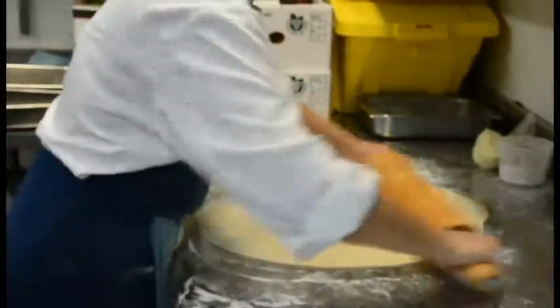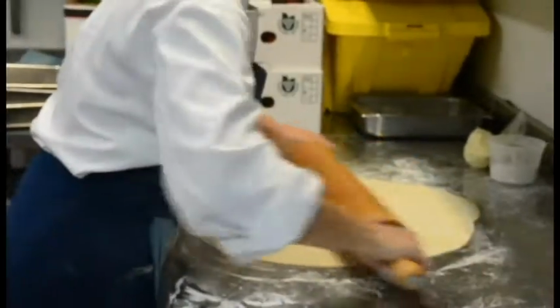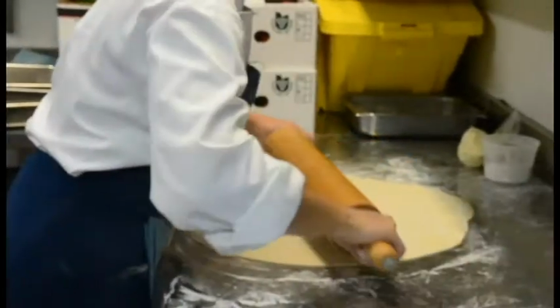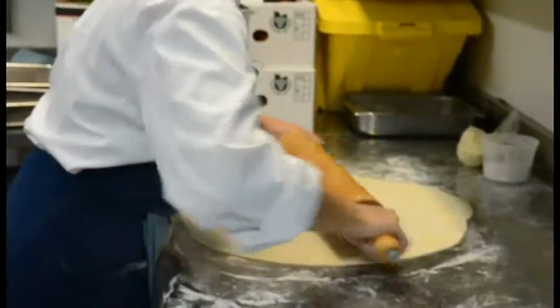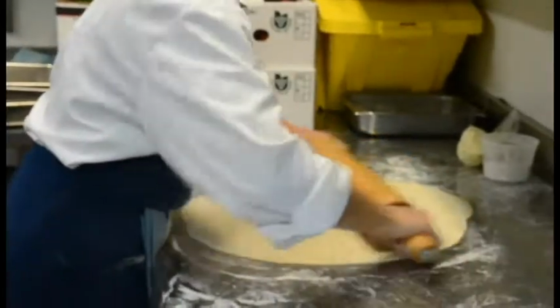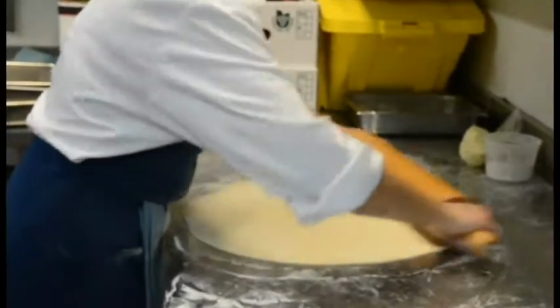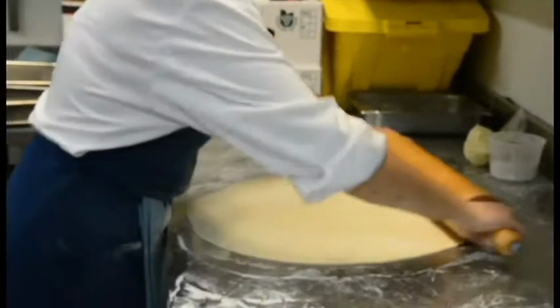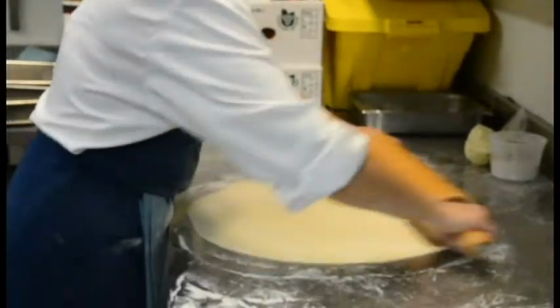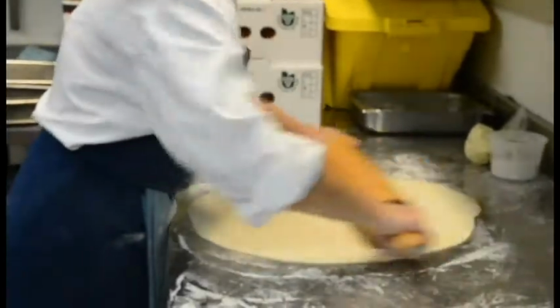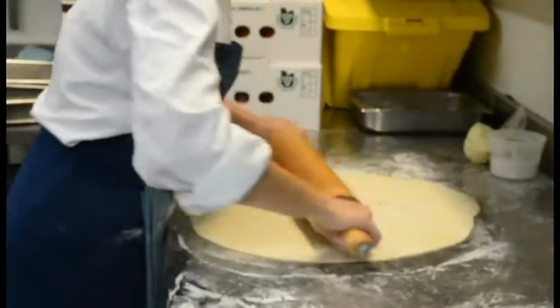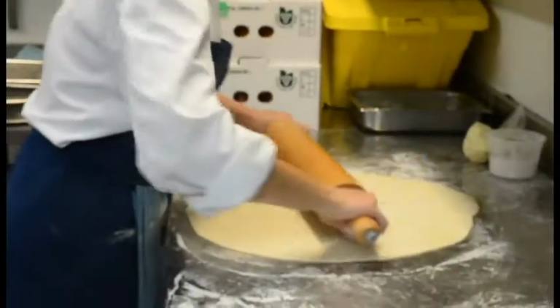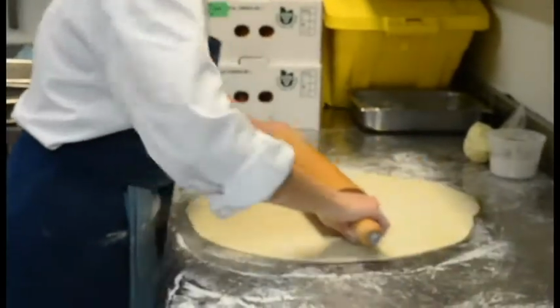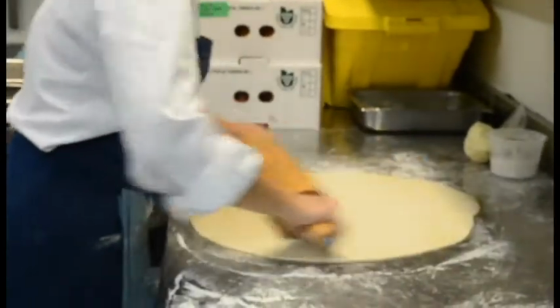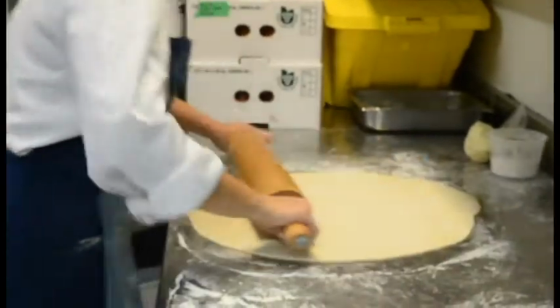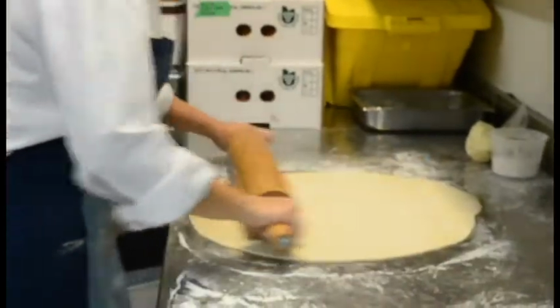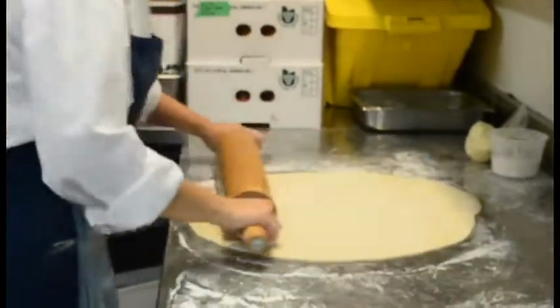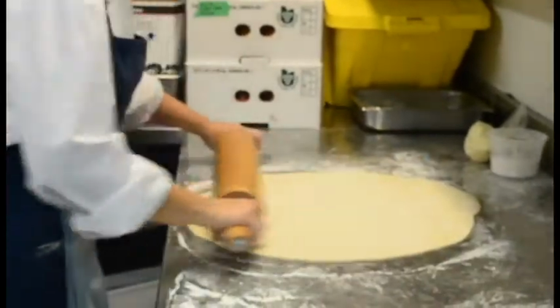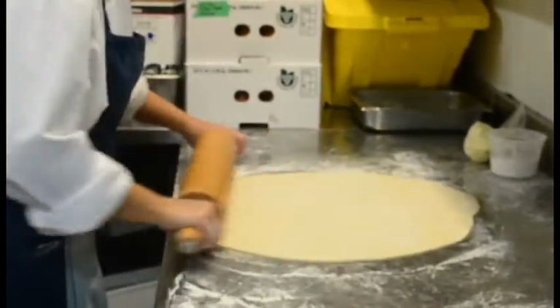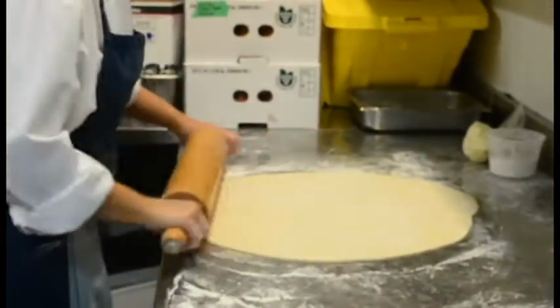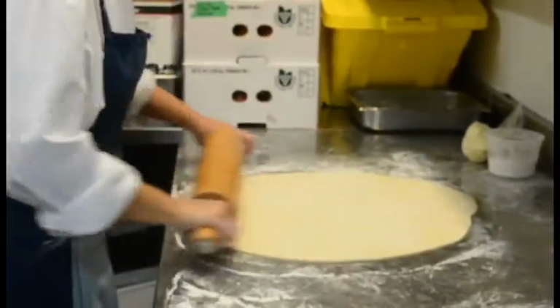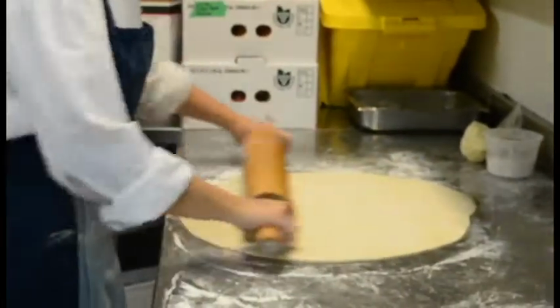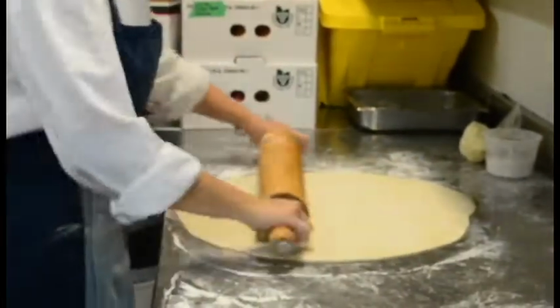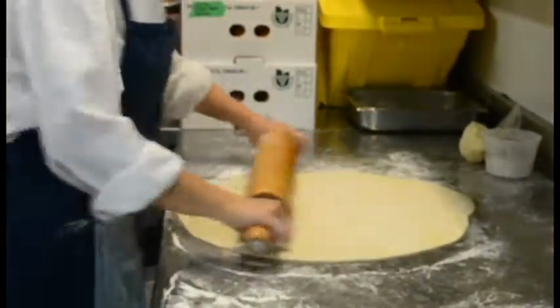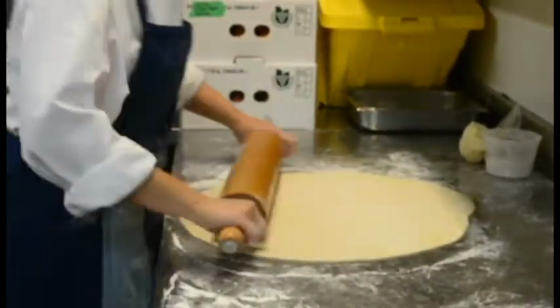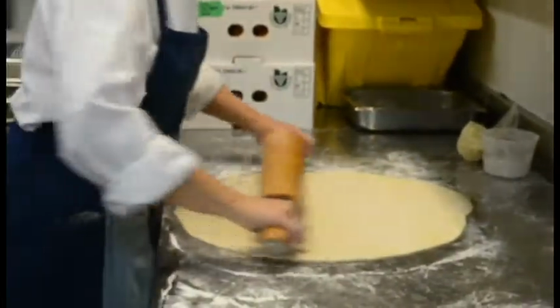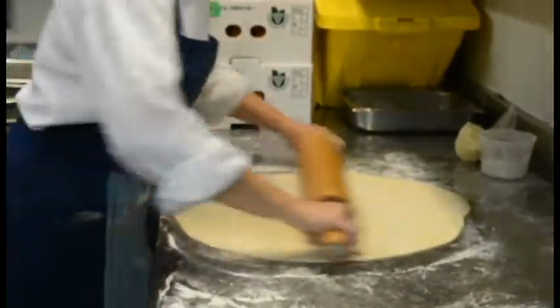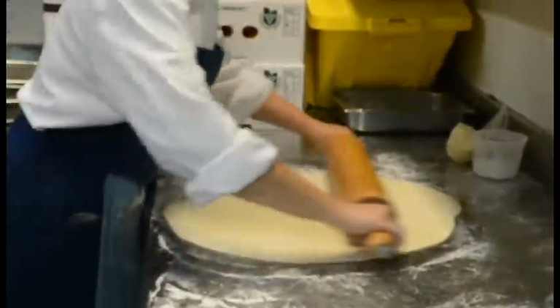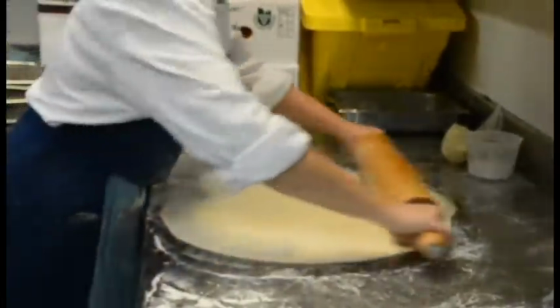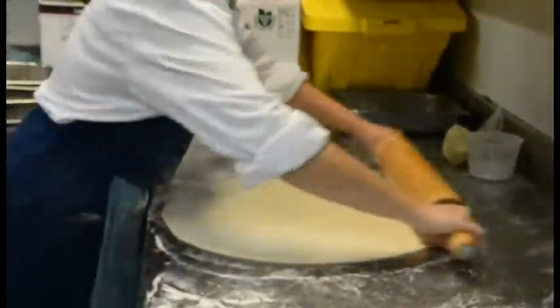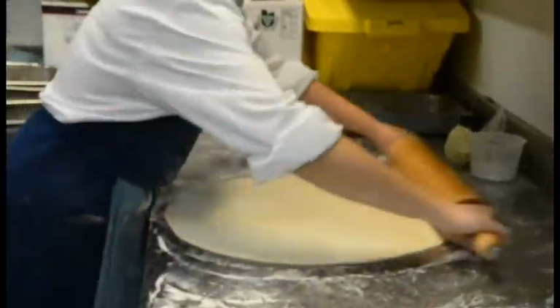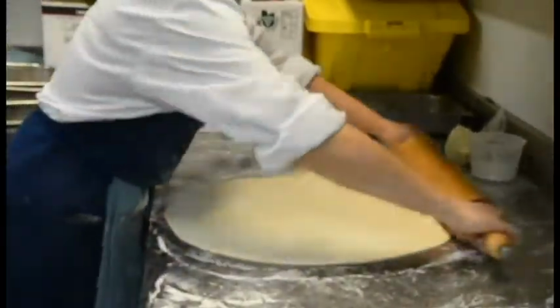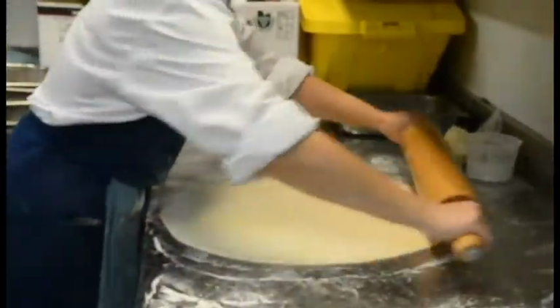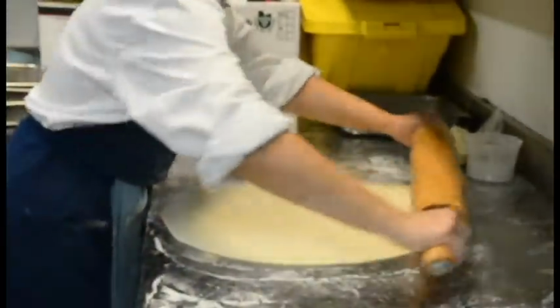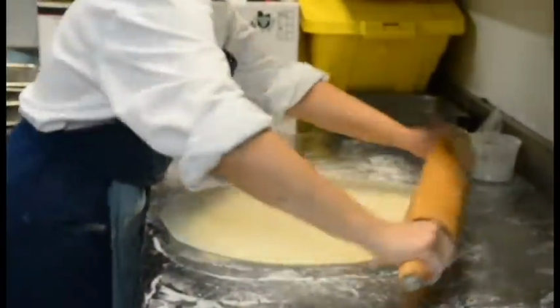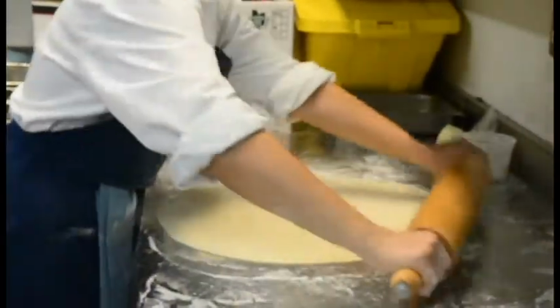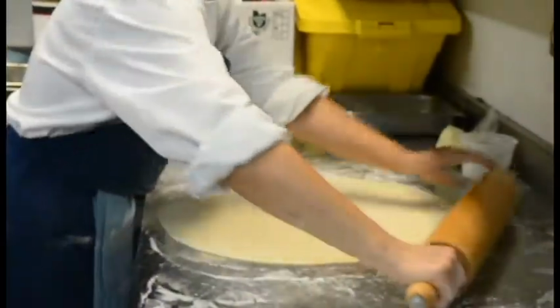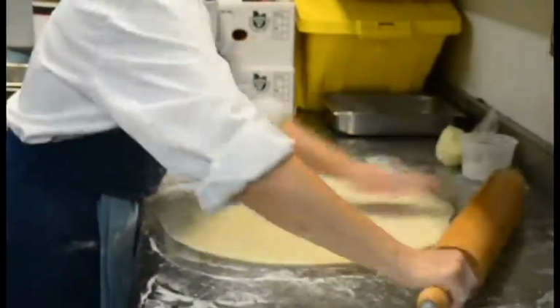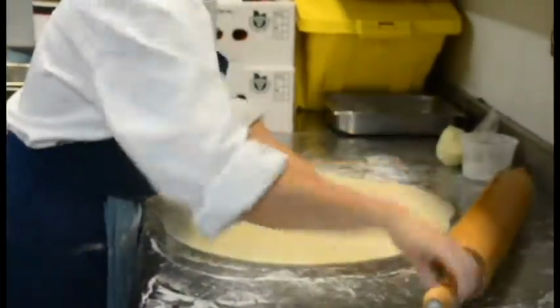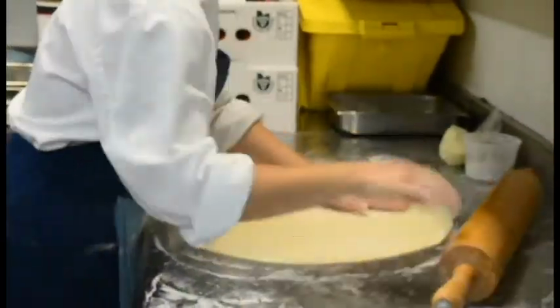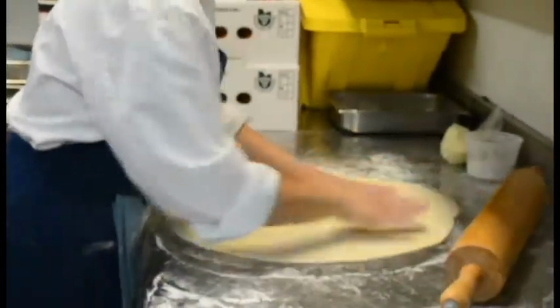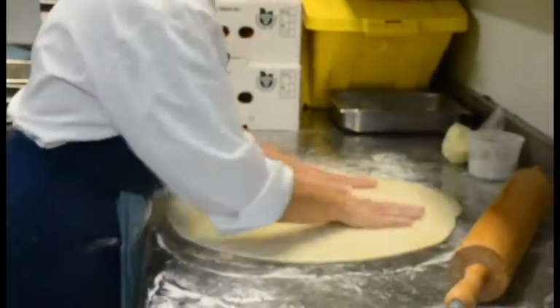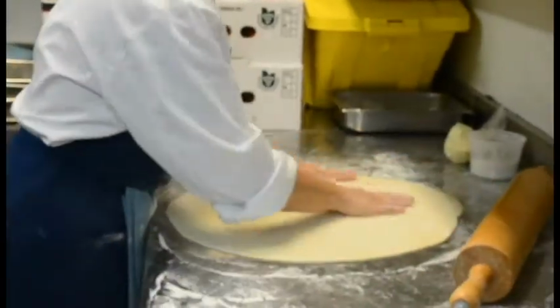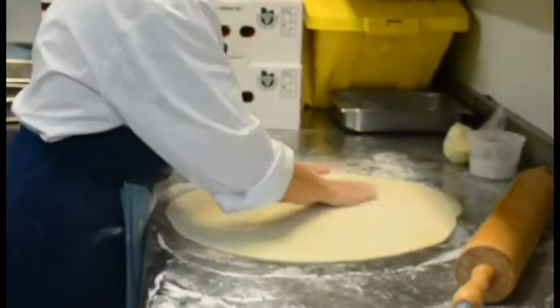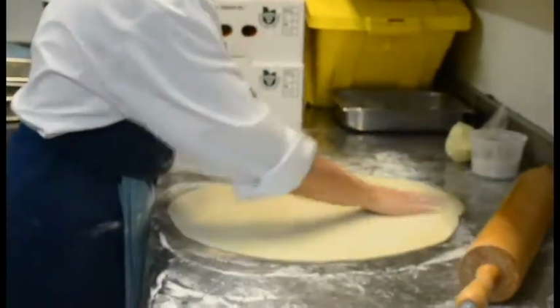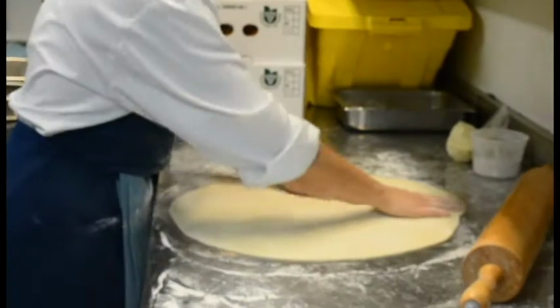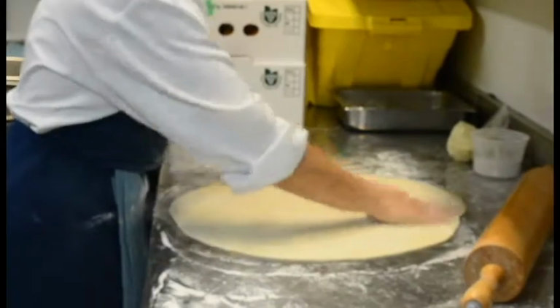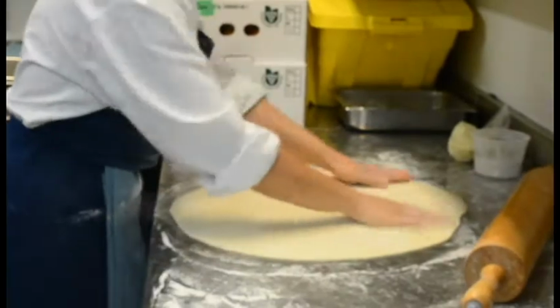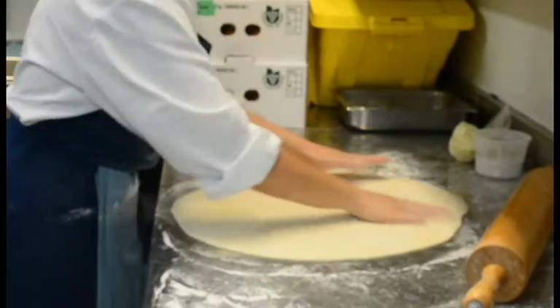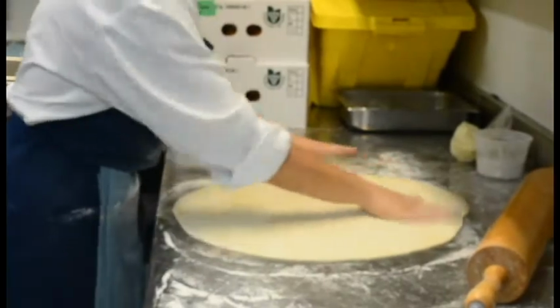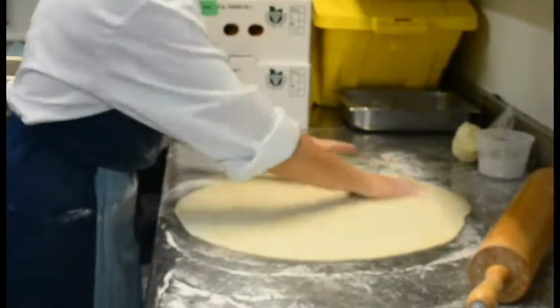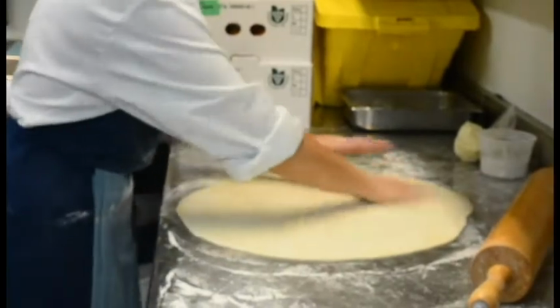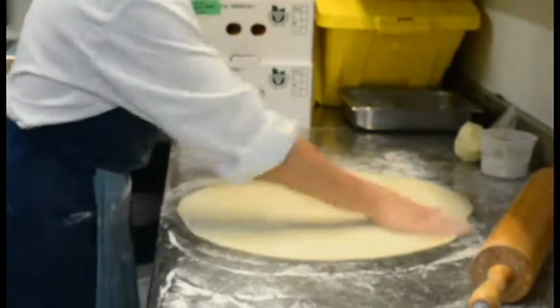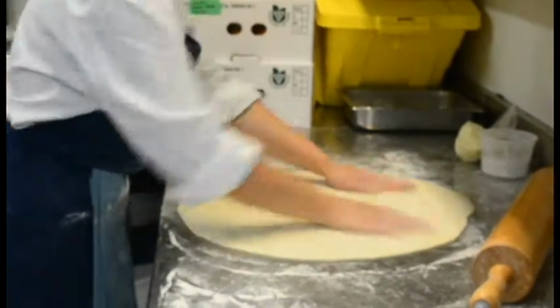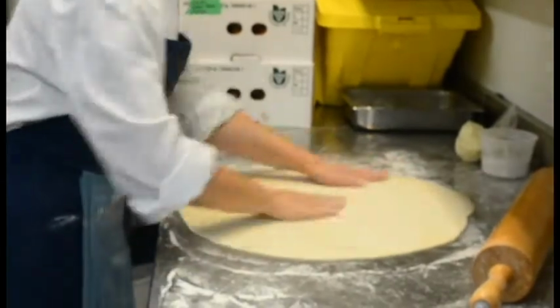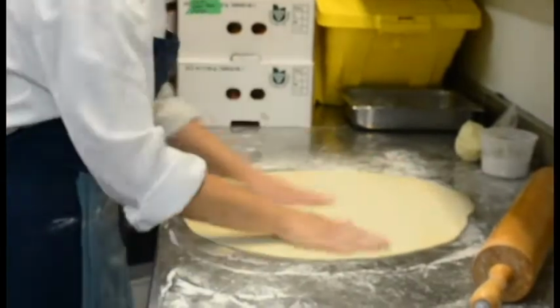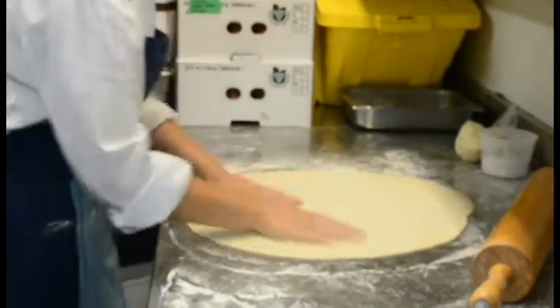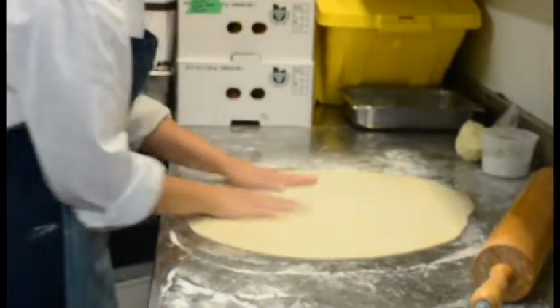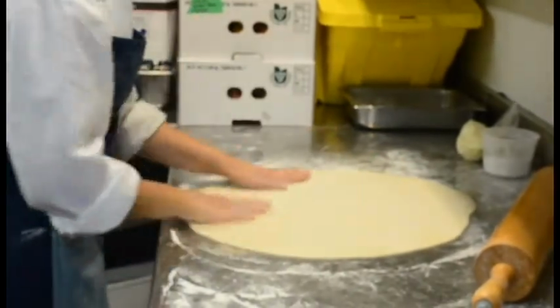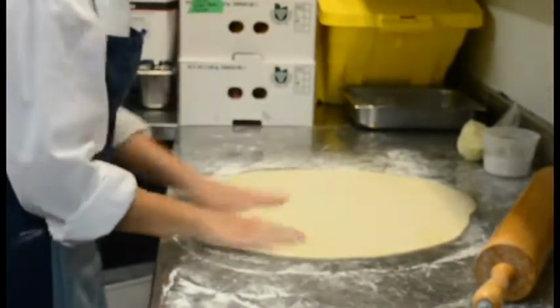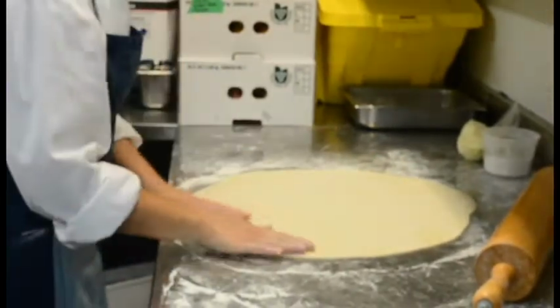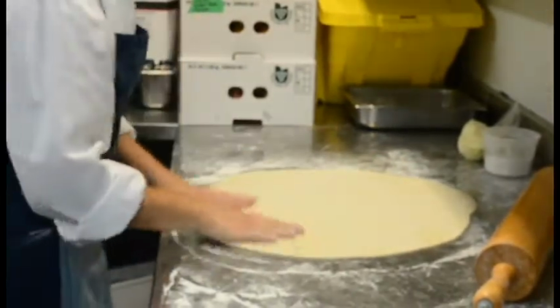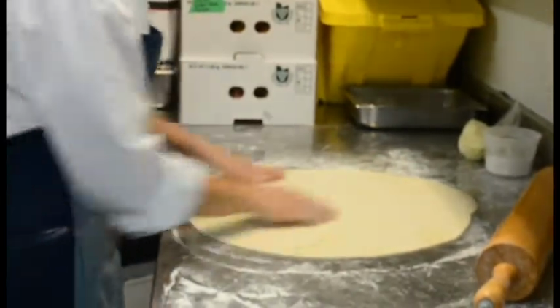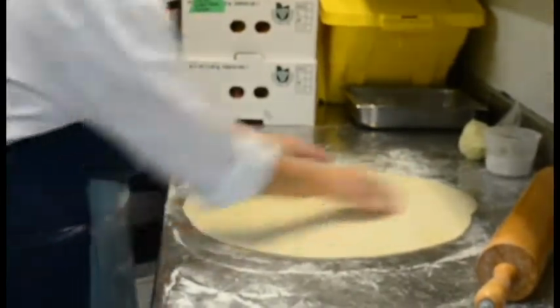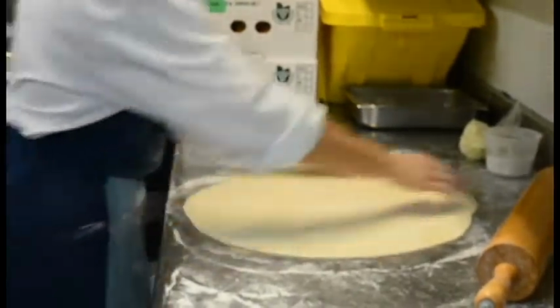The dough is pretty simple — it's just flour, egg yolks, salt, and room temperature milk.